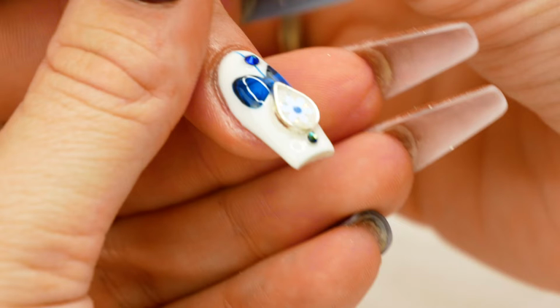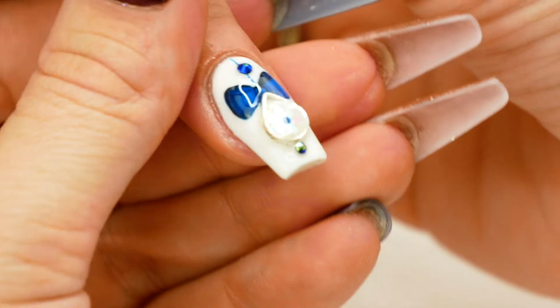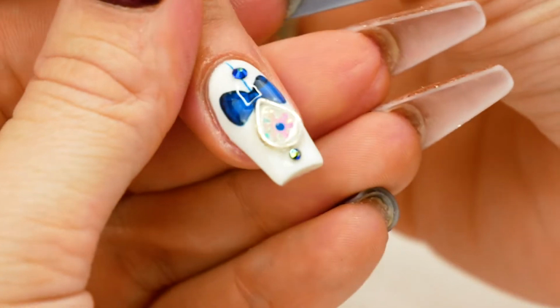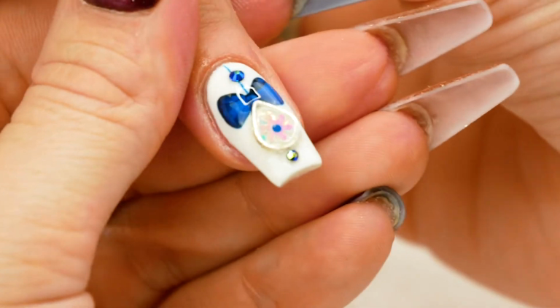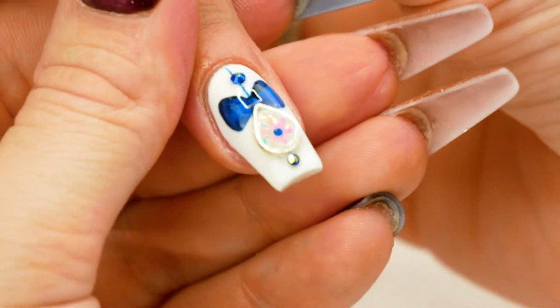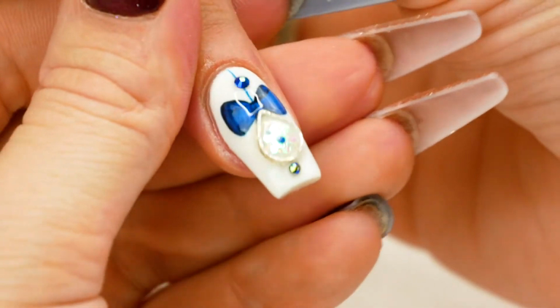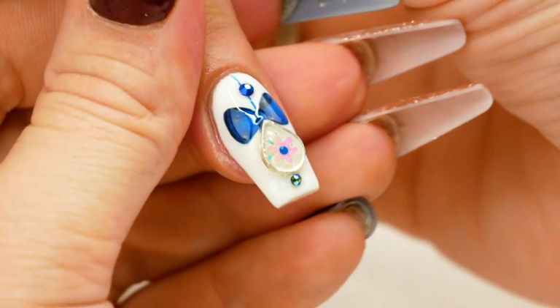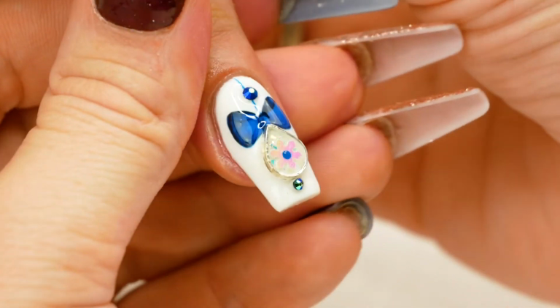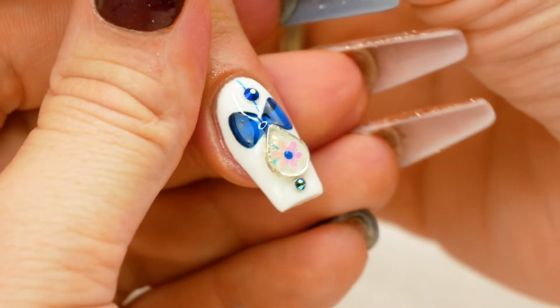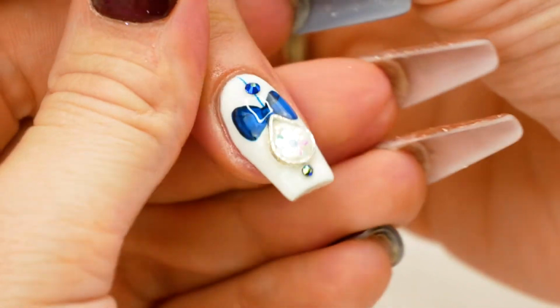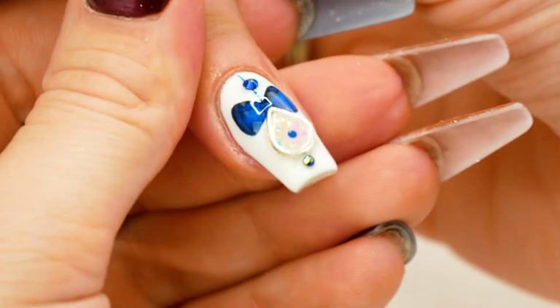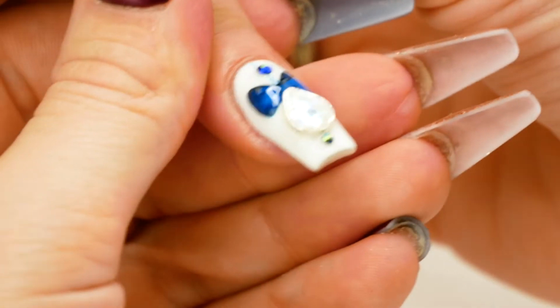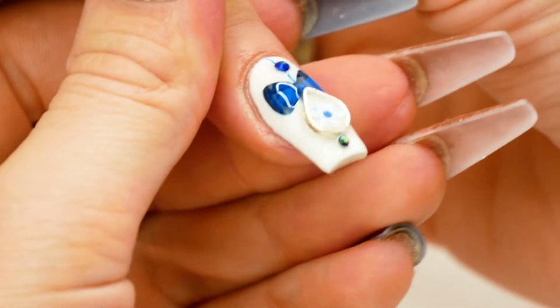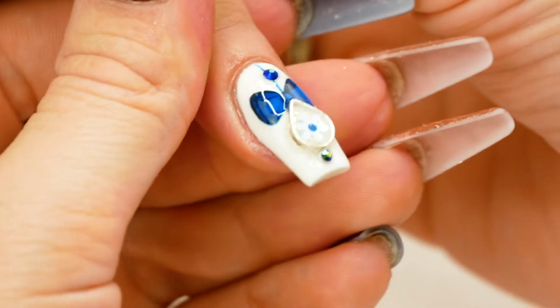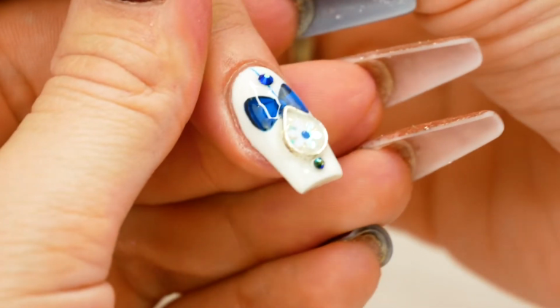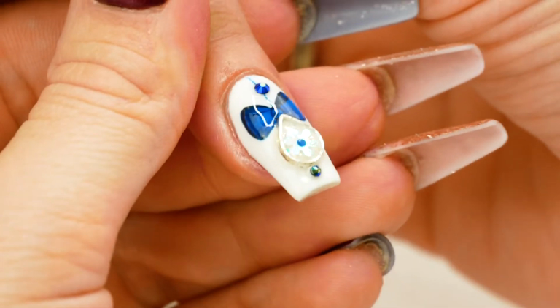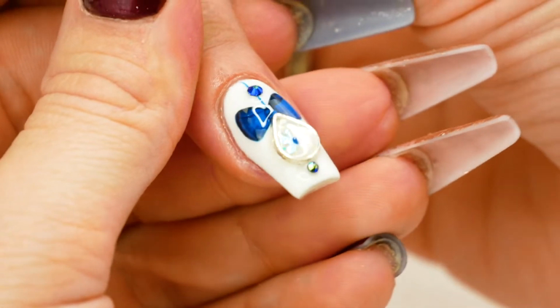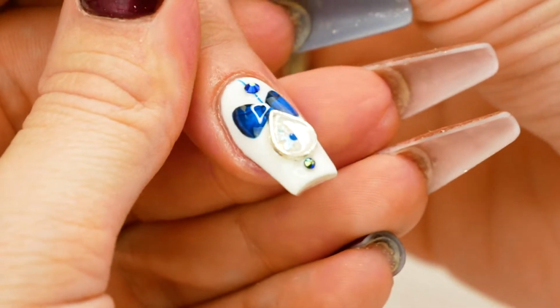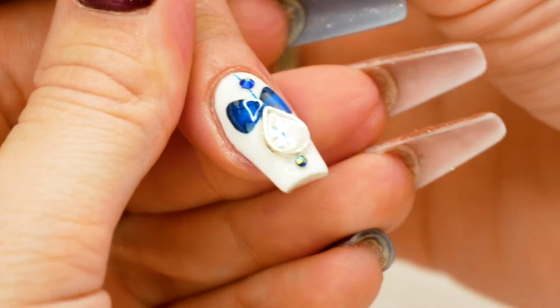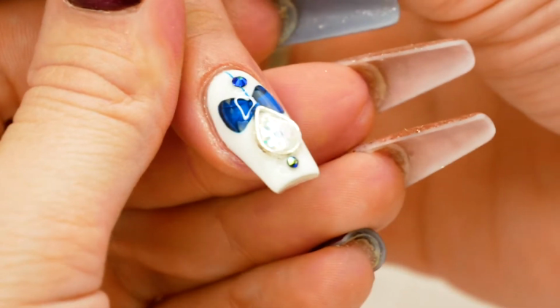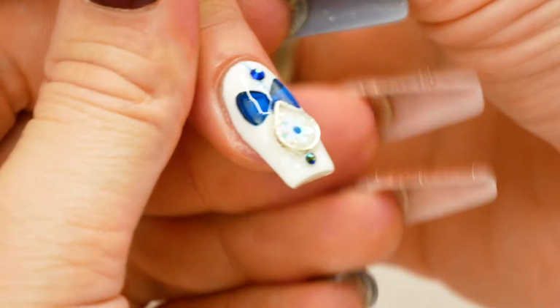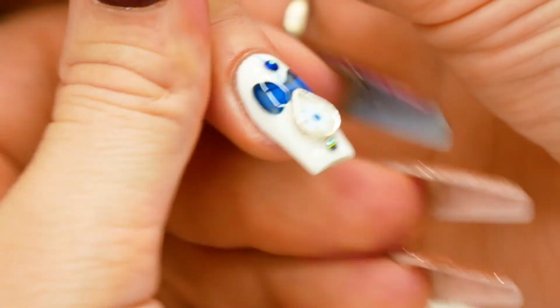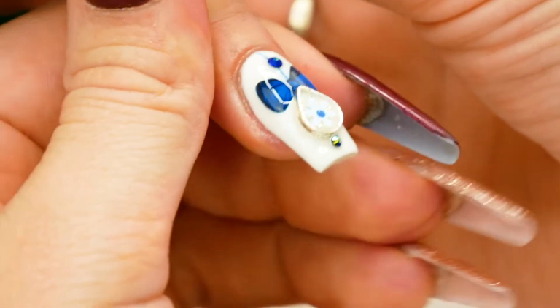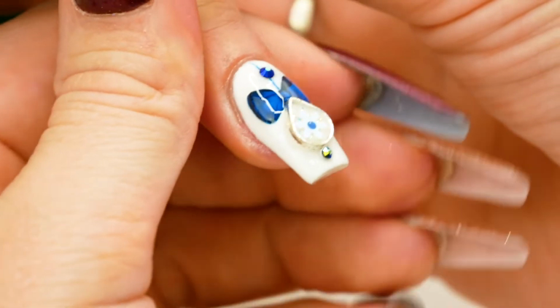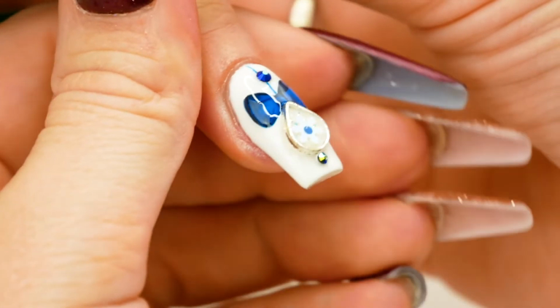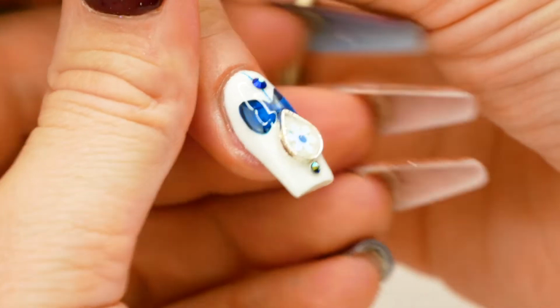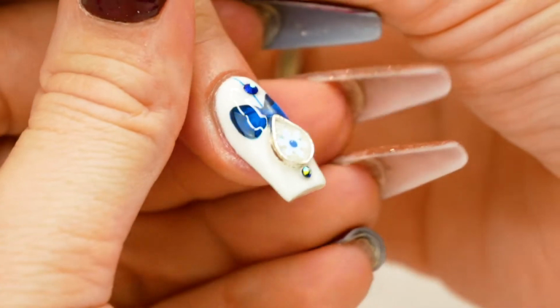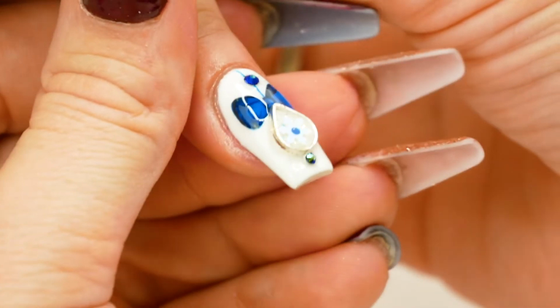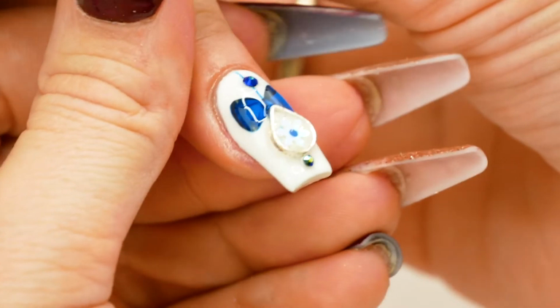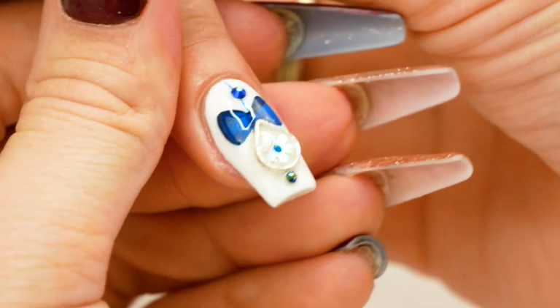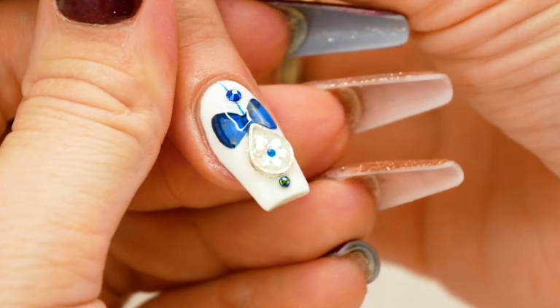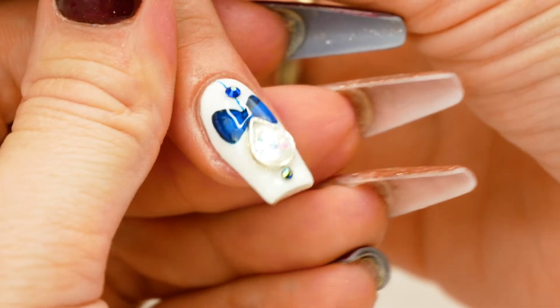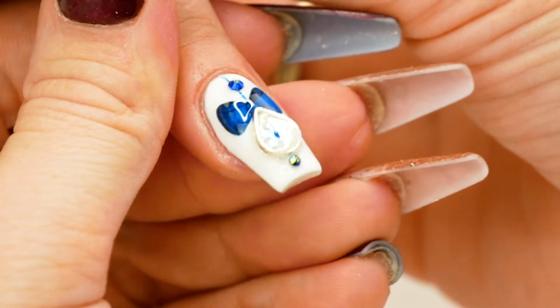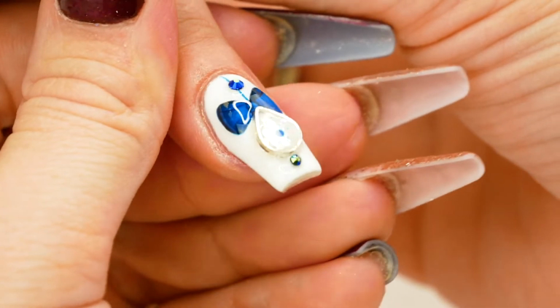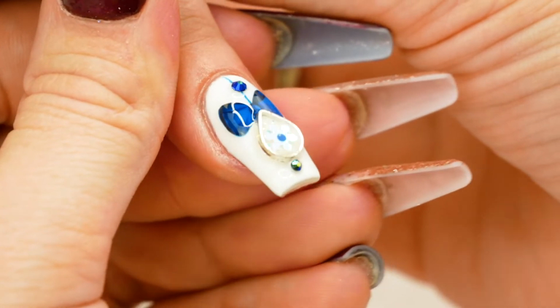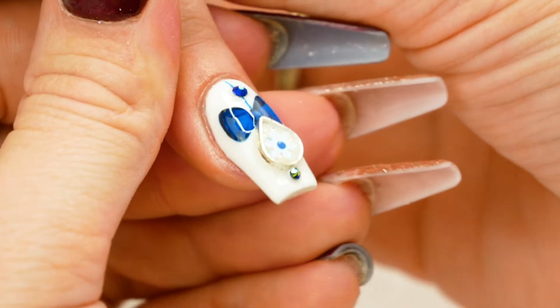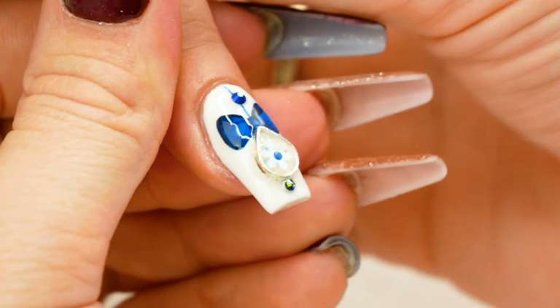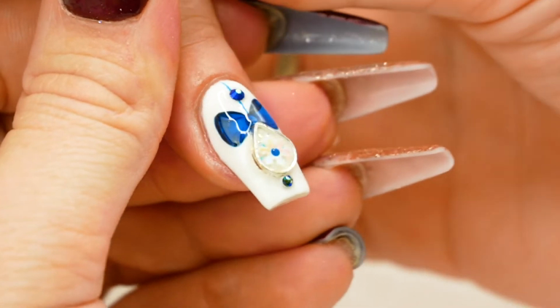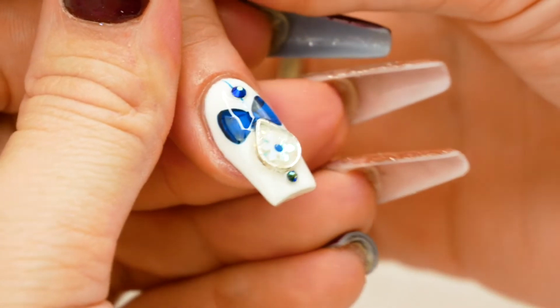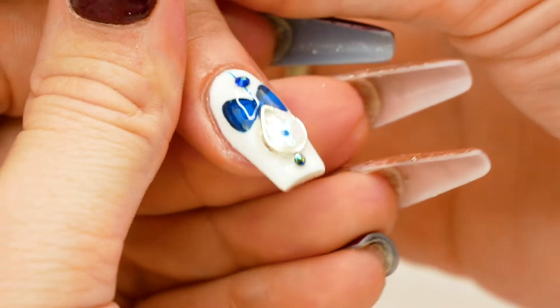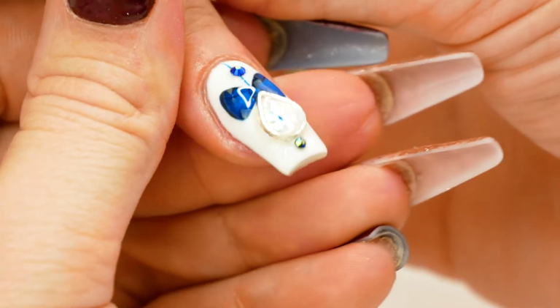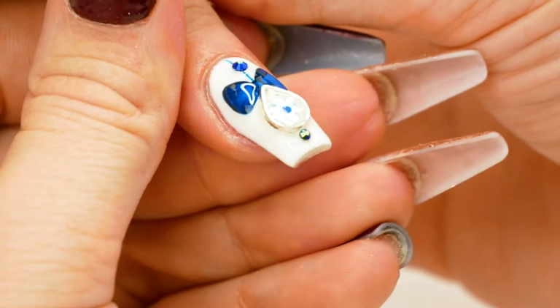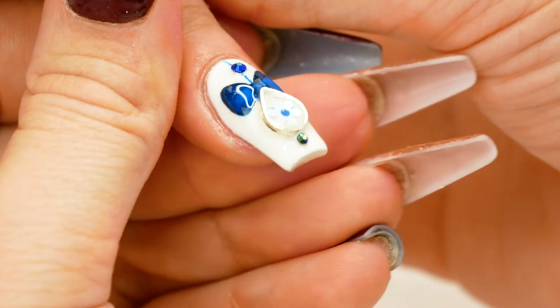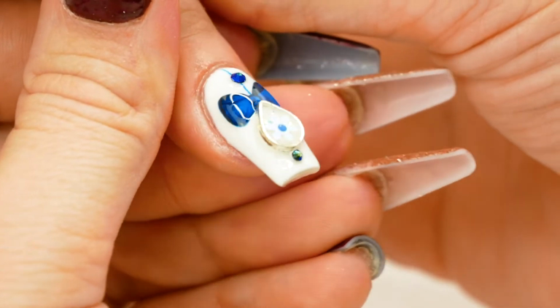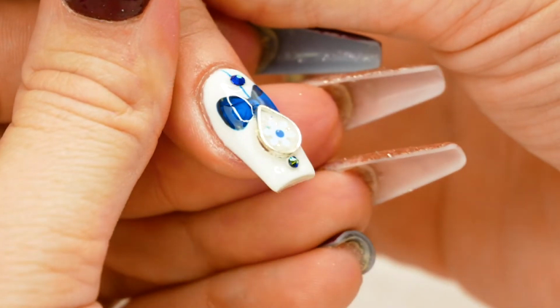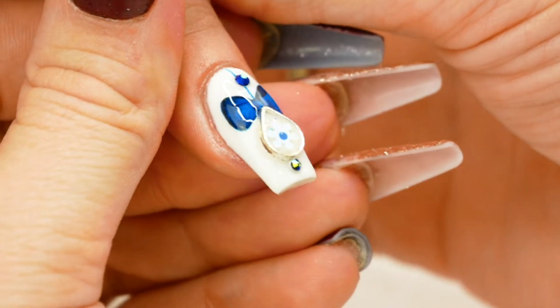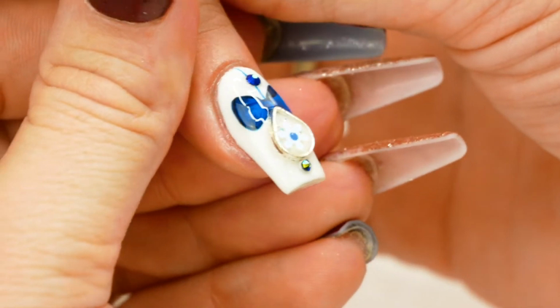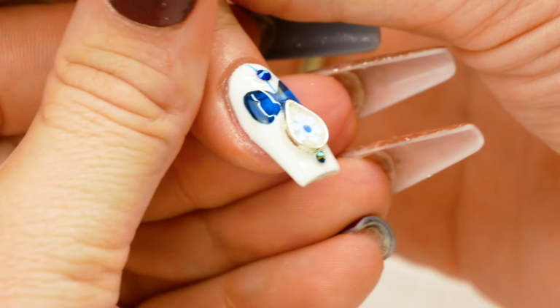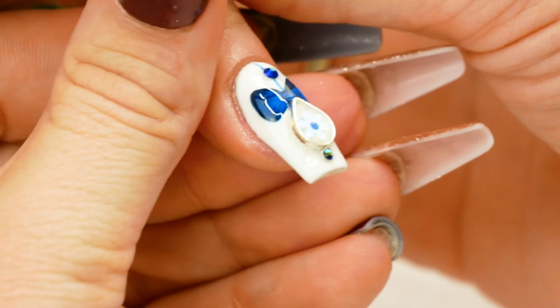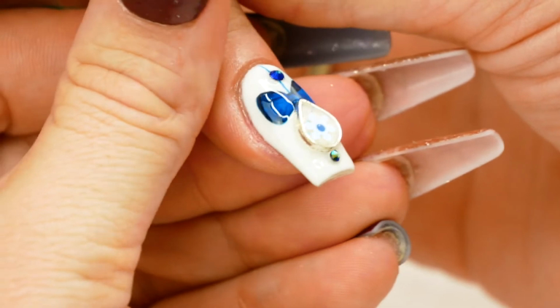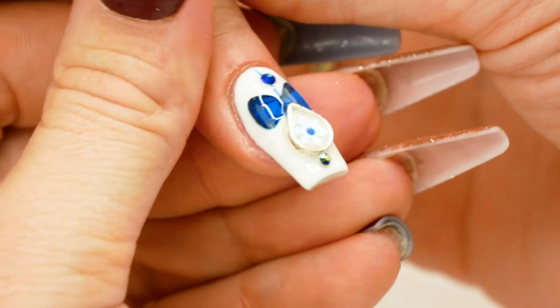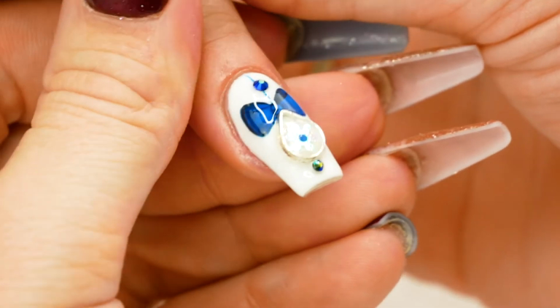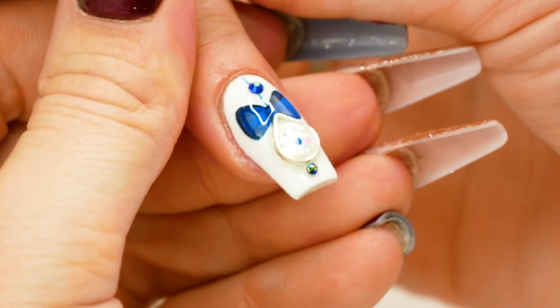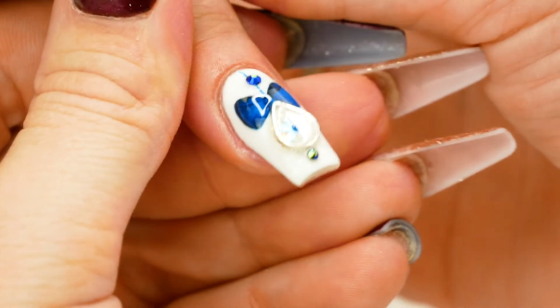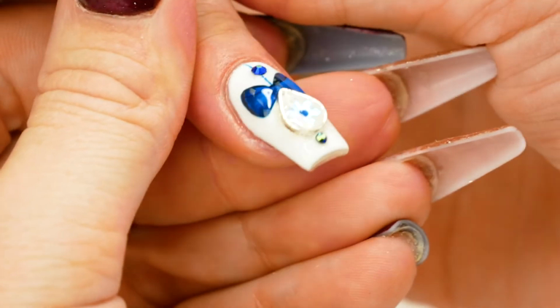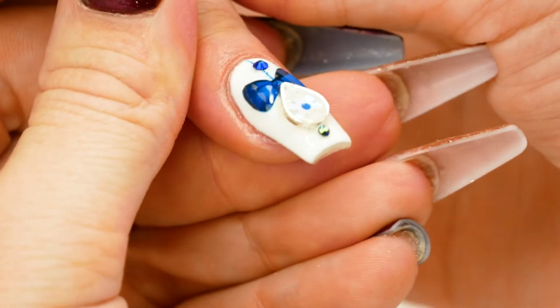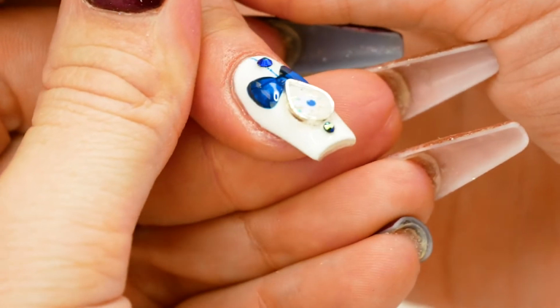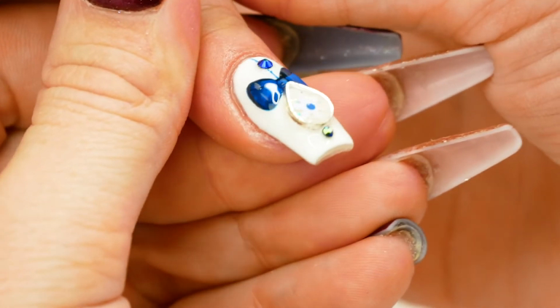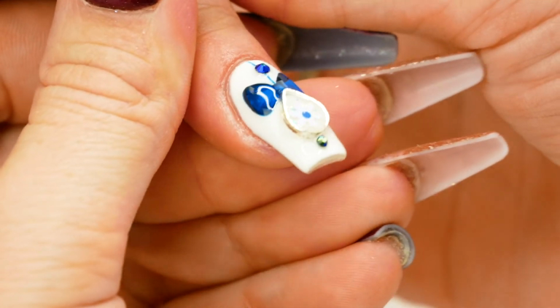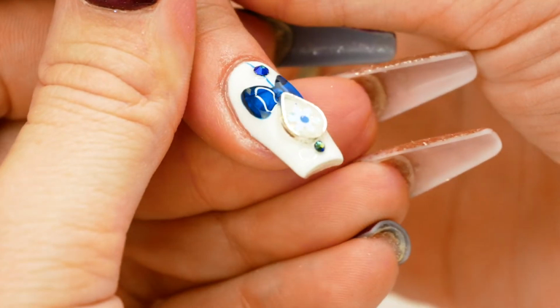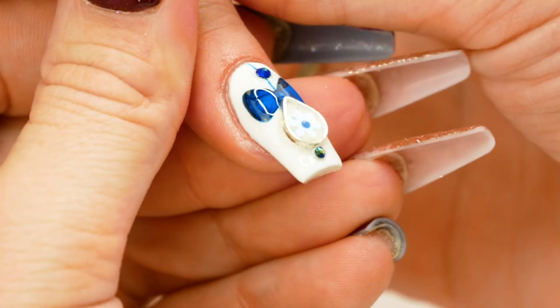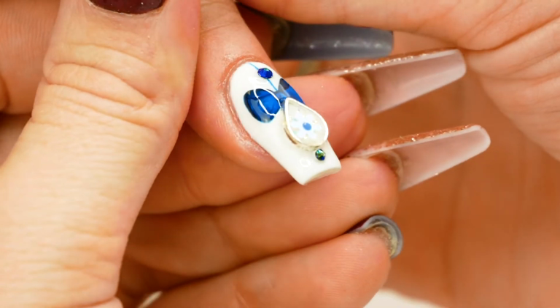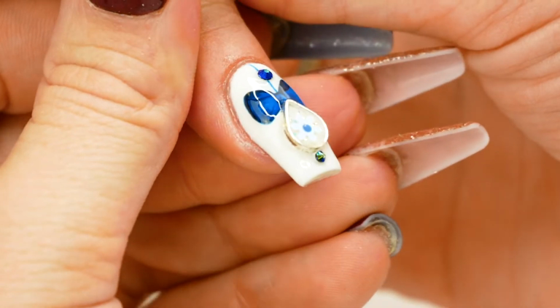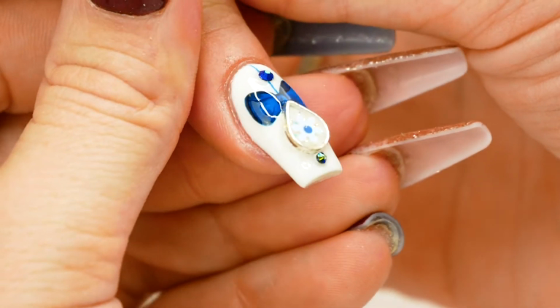Hi guys, welcome to Pretty Little Claws. My name is Lisa Graves and today I'm going to be showing you this Christmas bauble with hand-painted 3D bow.